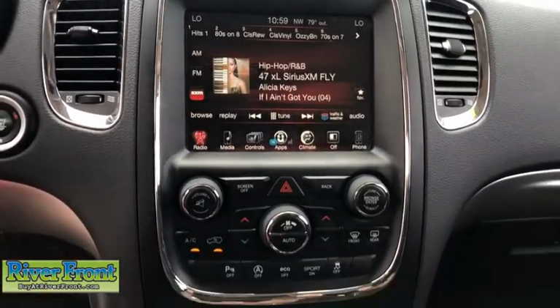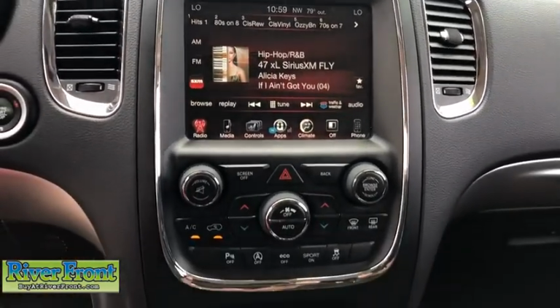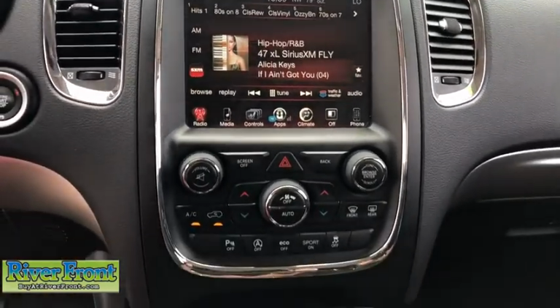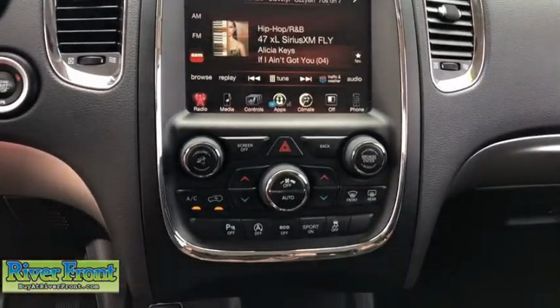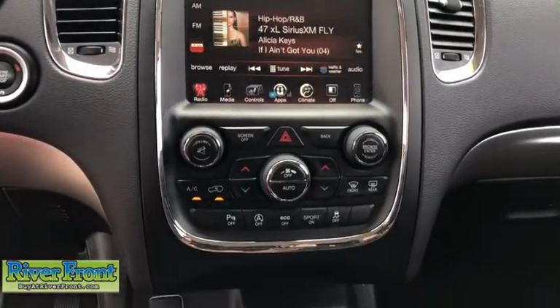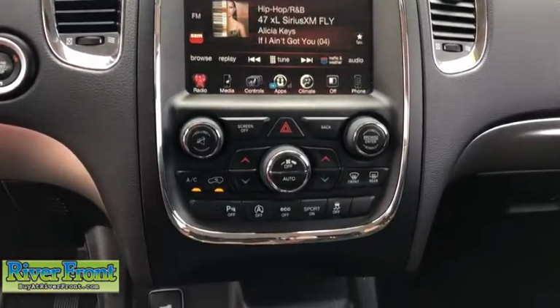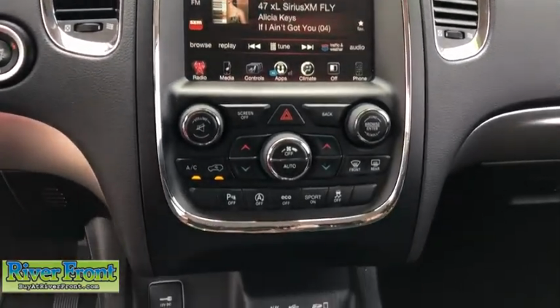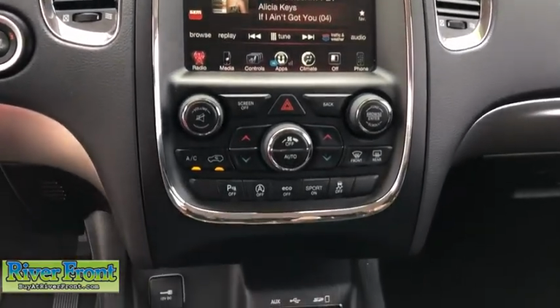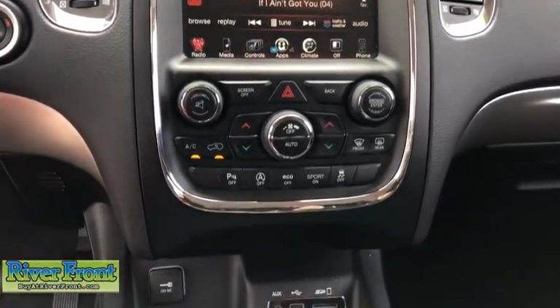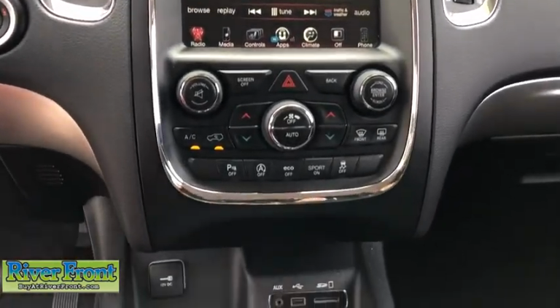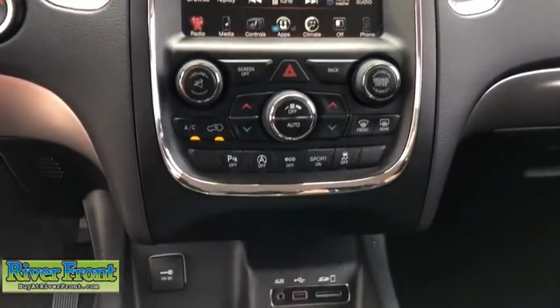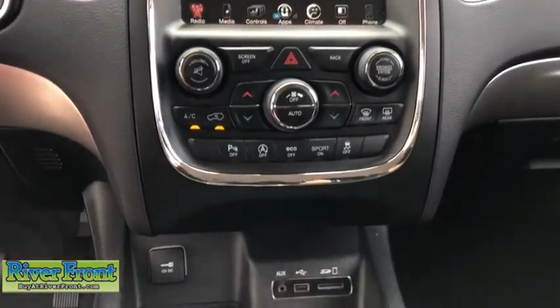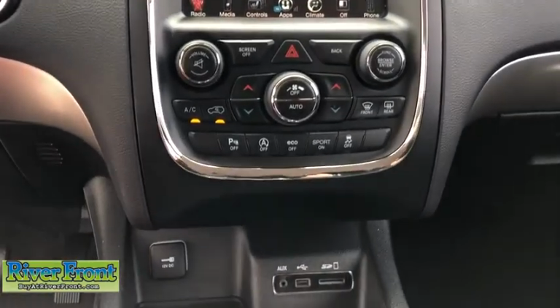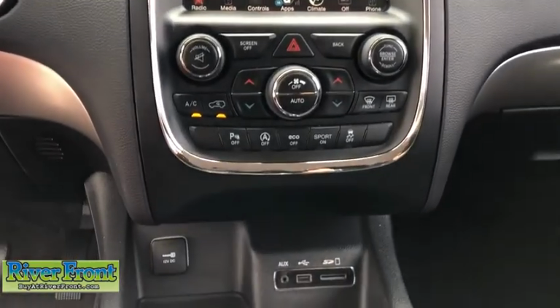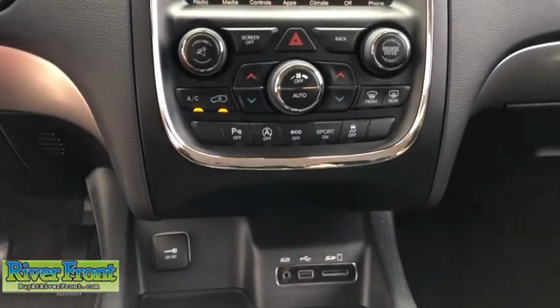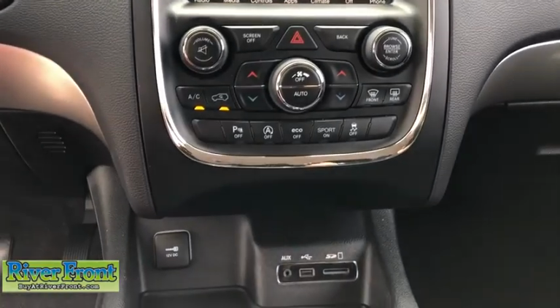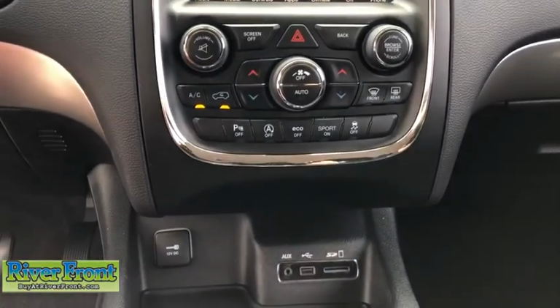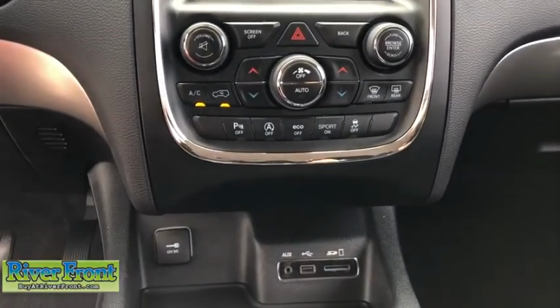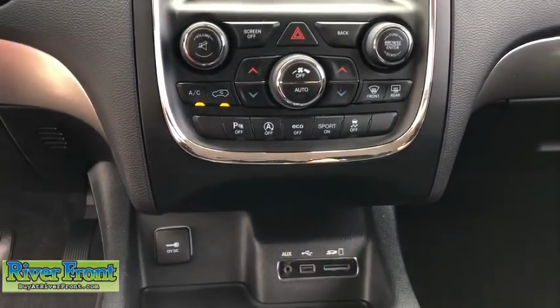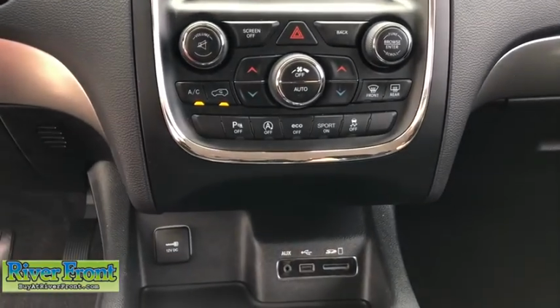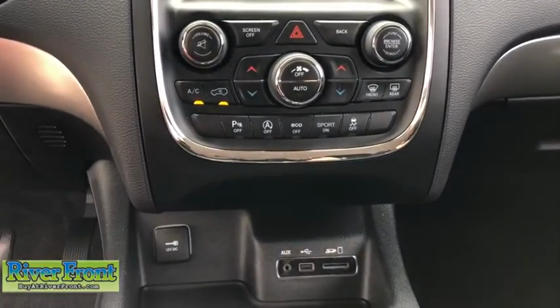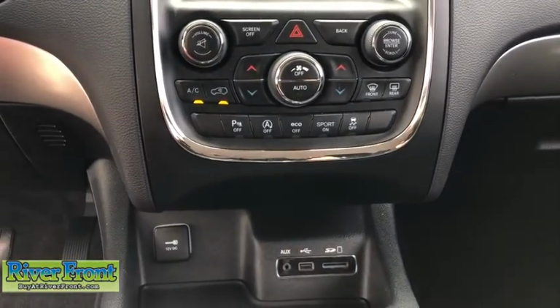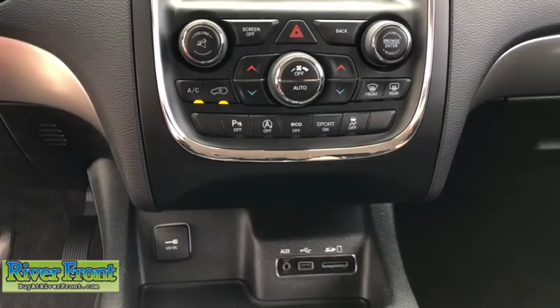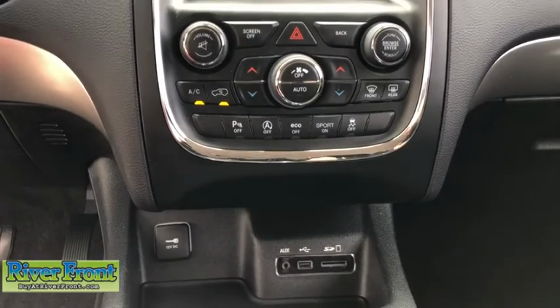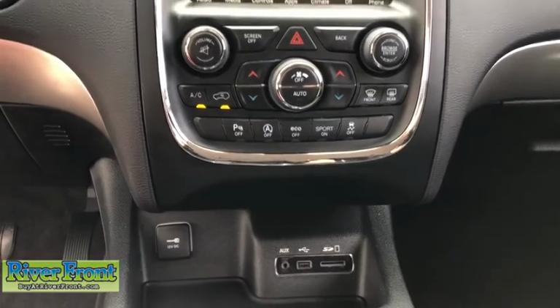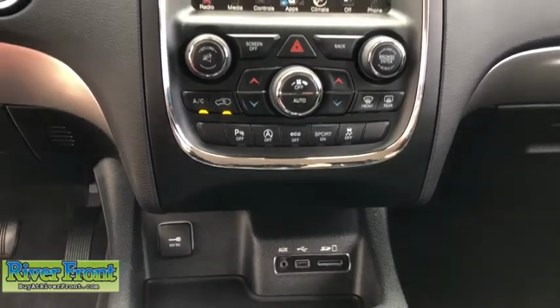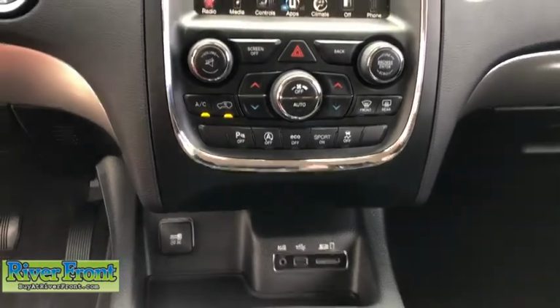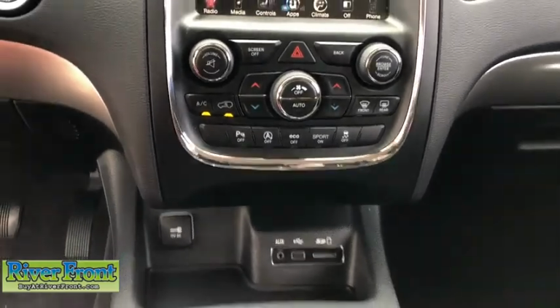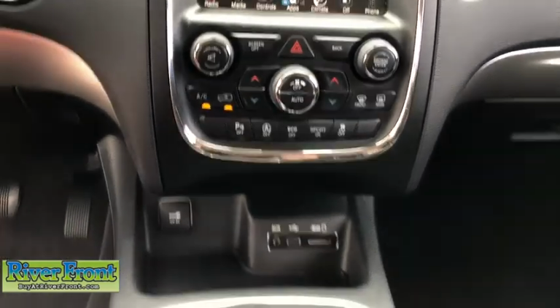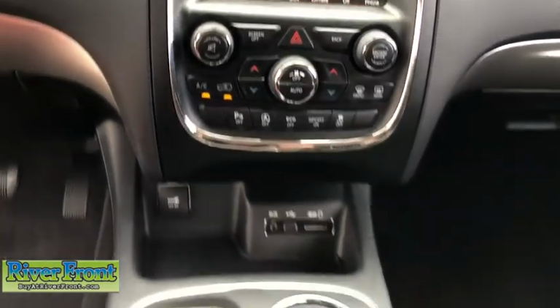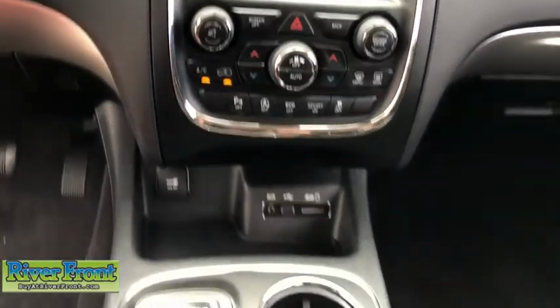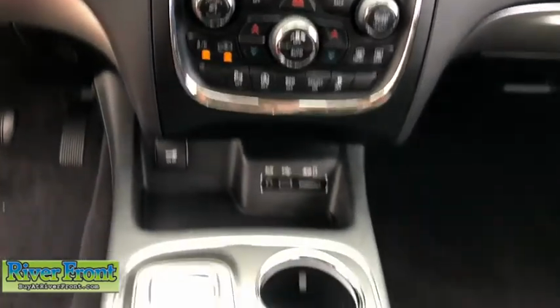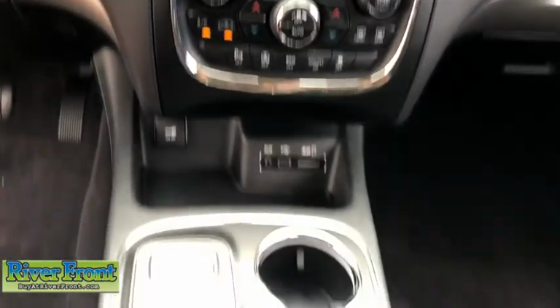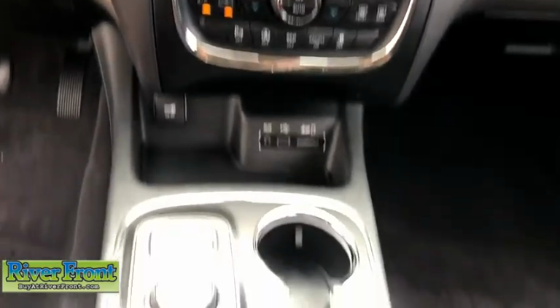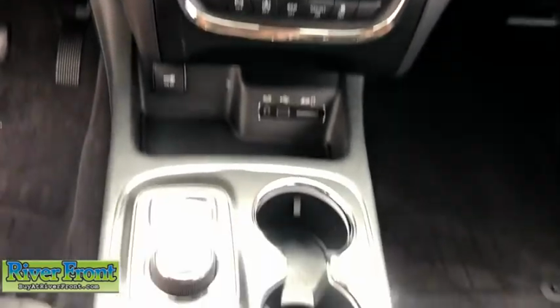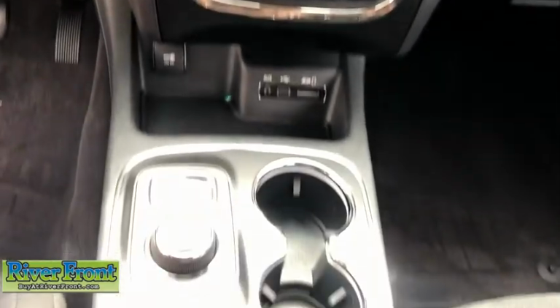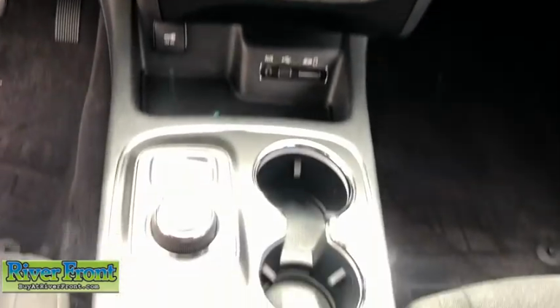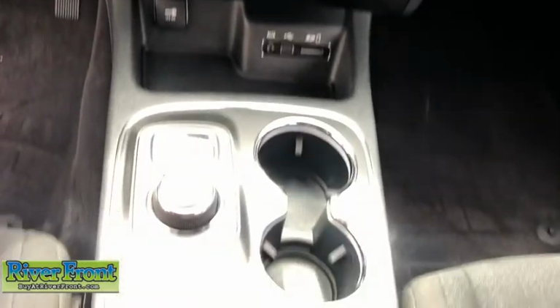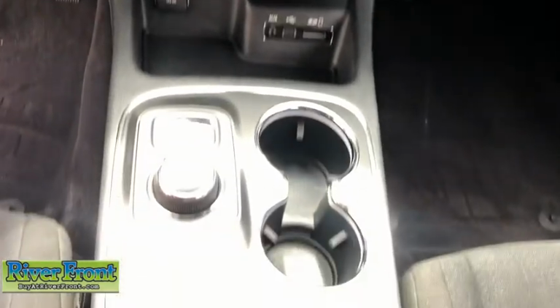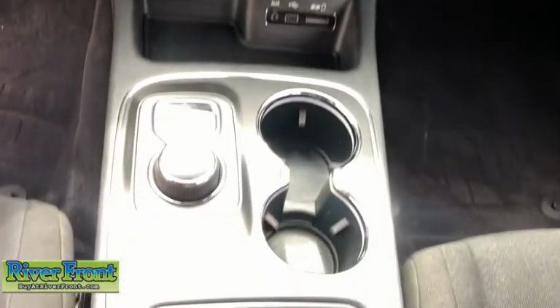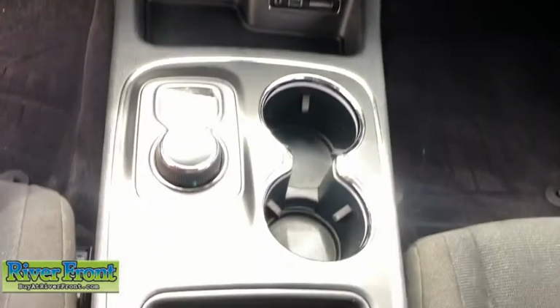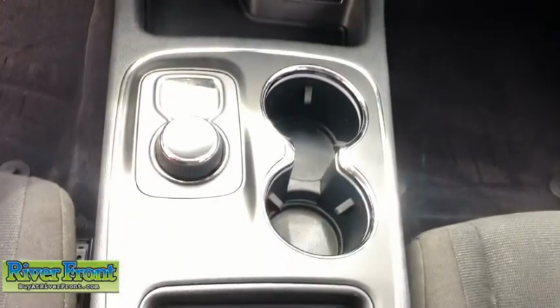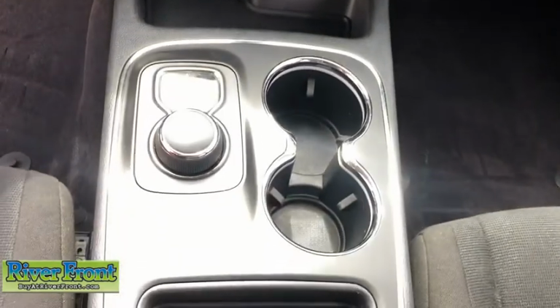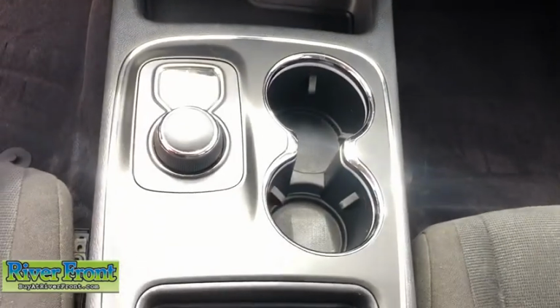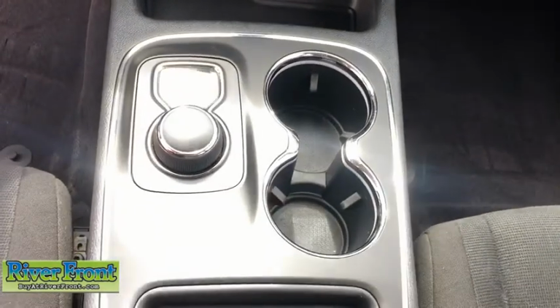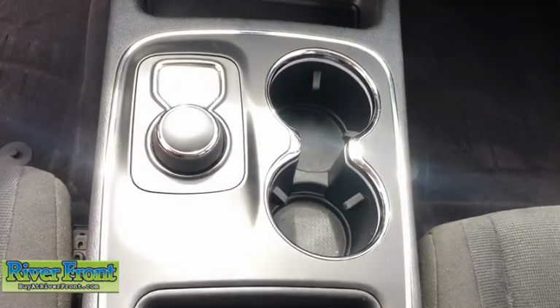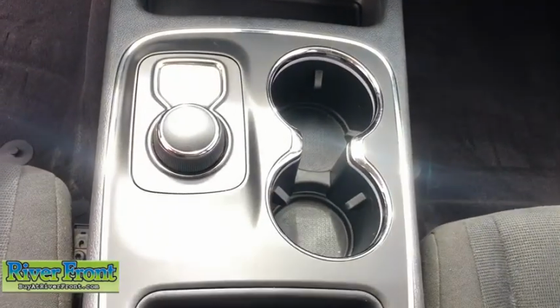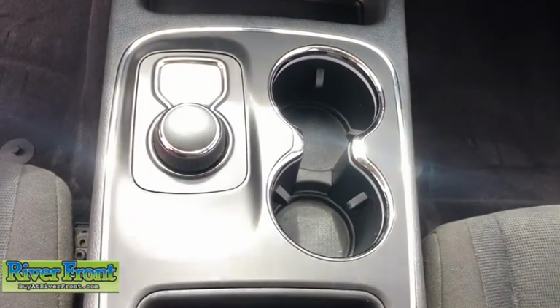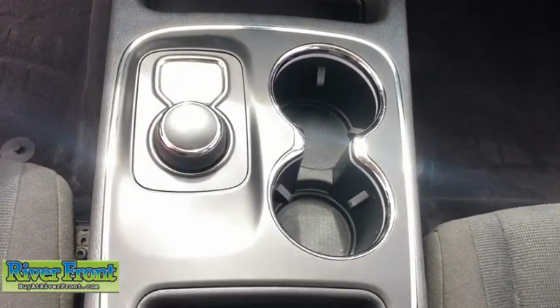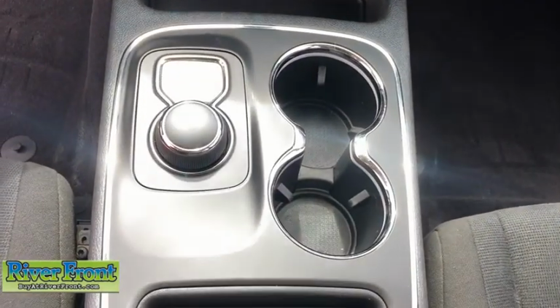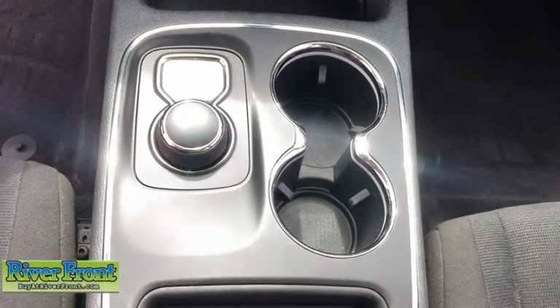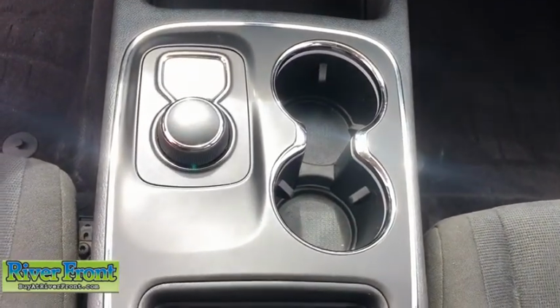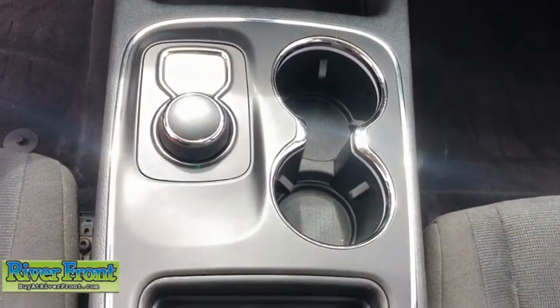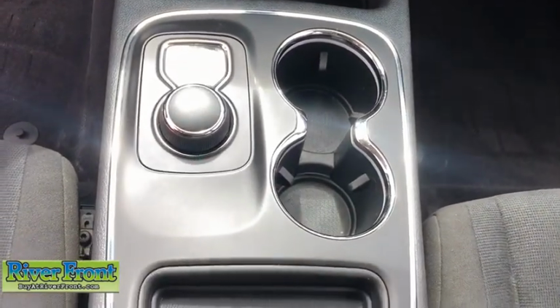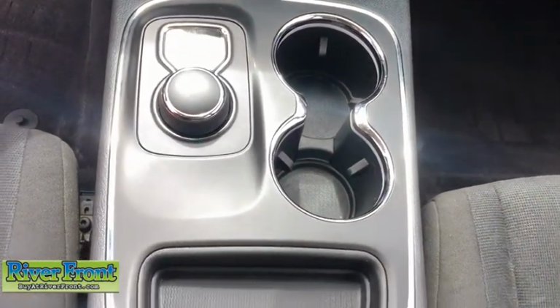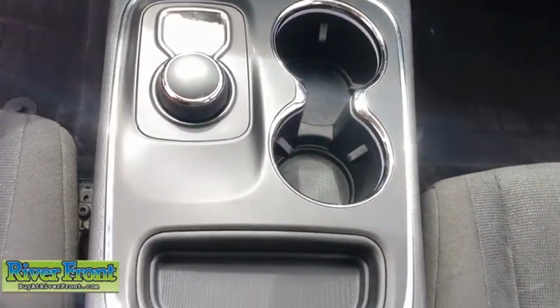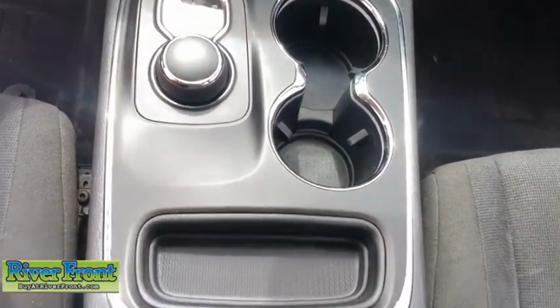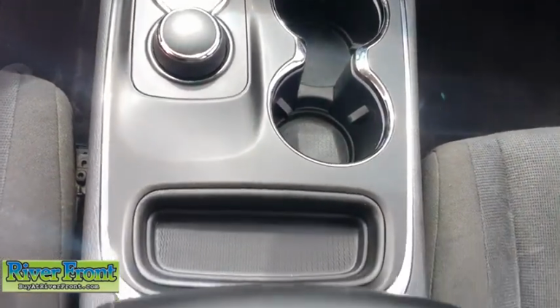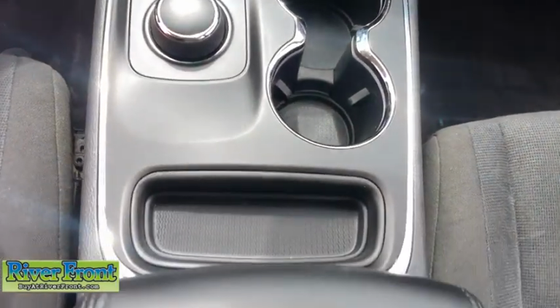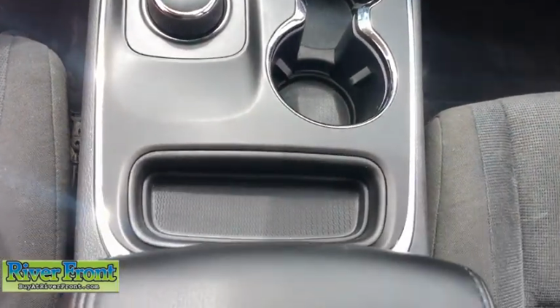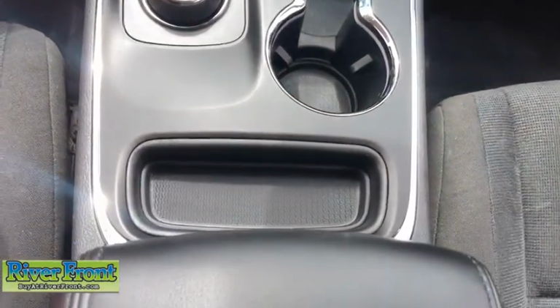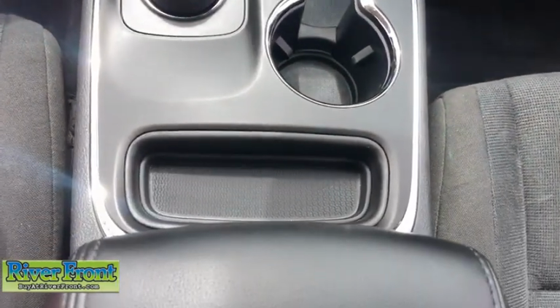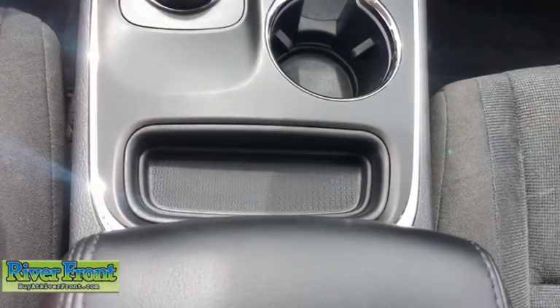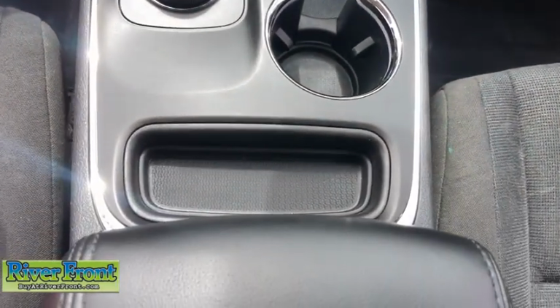Electronic stability control, heated steering wheel, compass, heated front seats, remote keyless entry, tachometer.